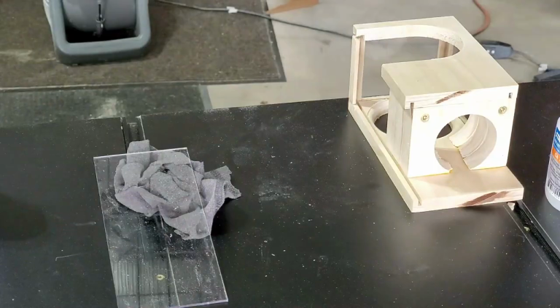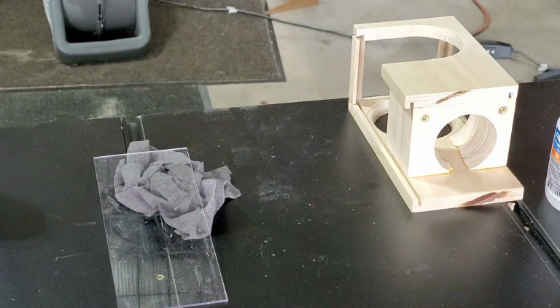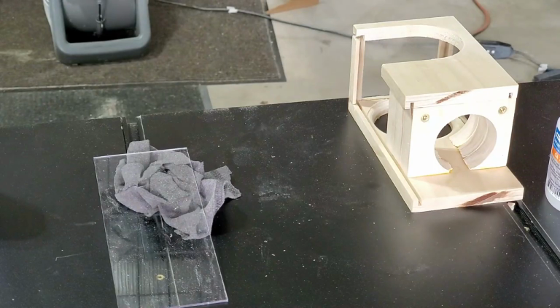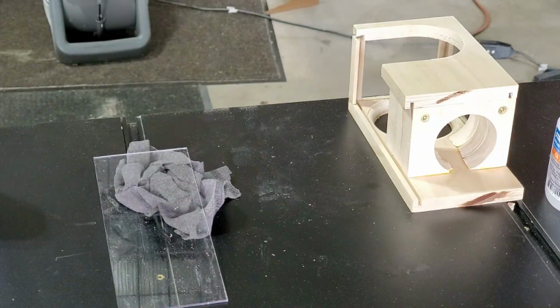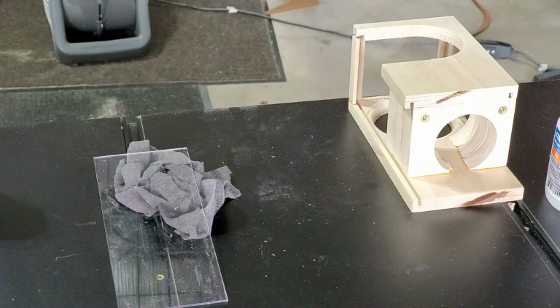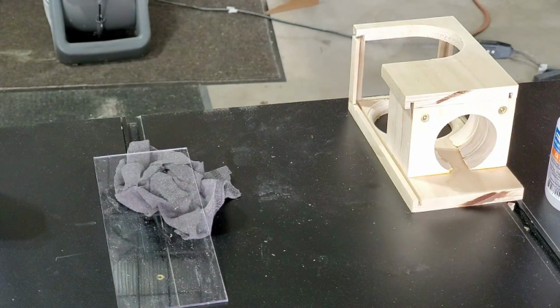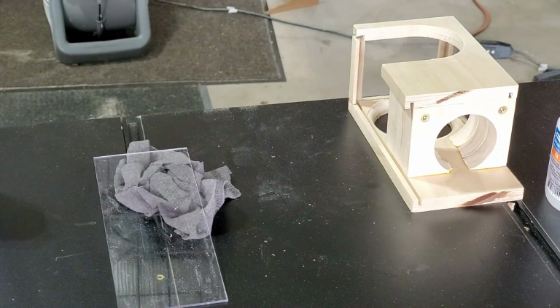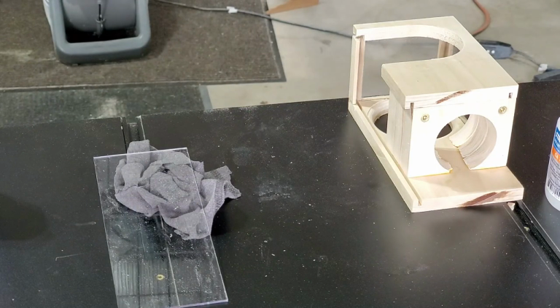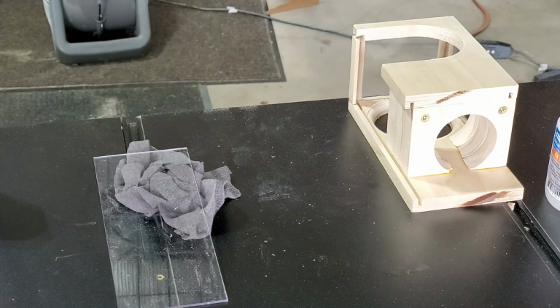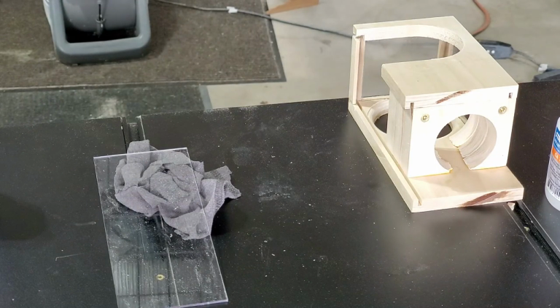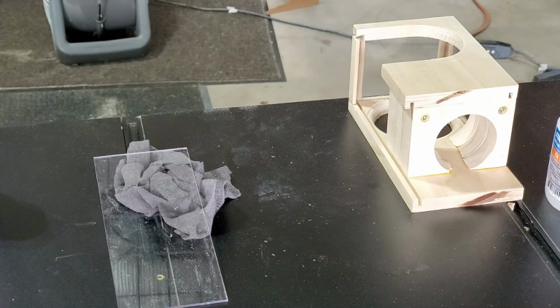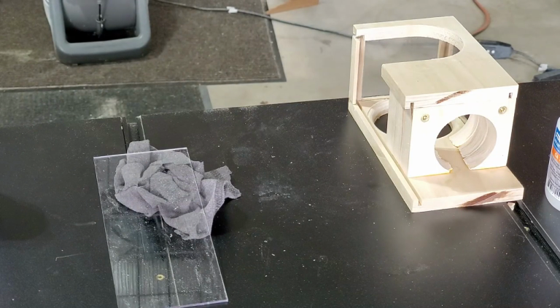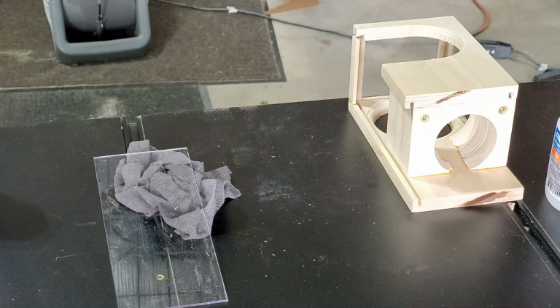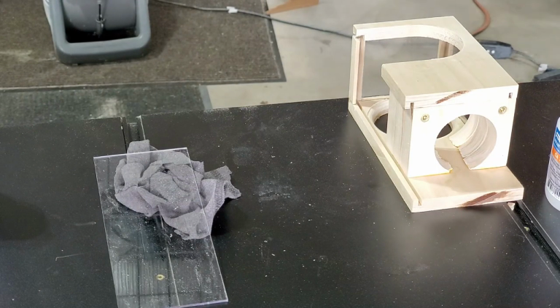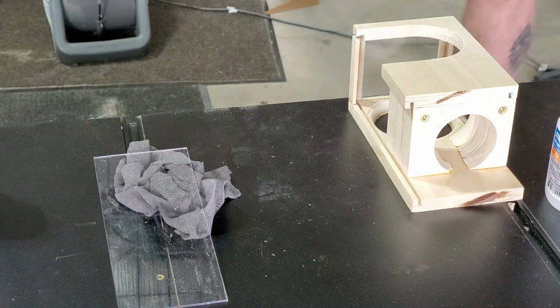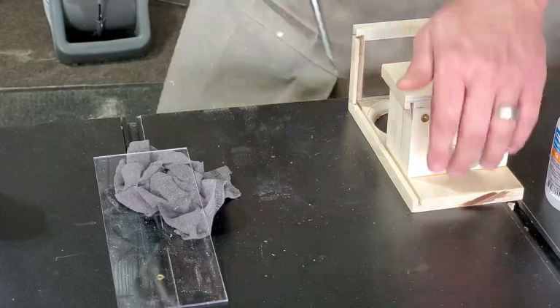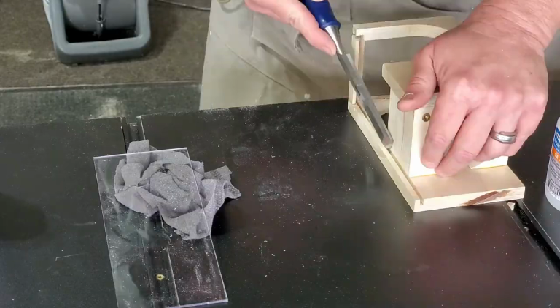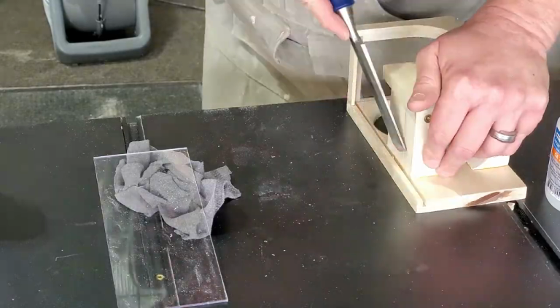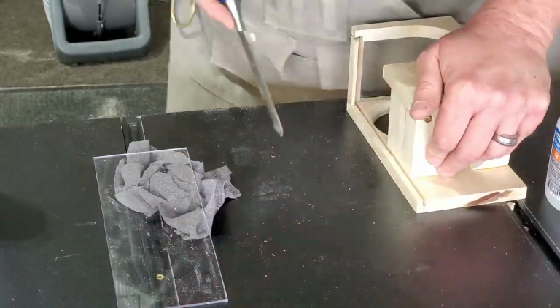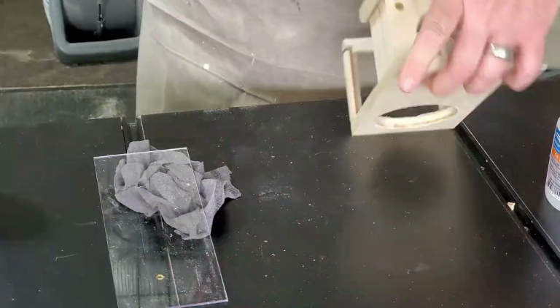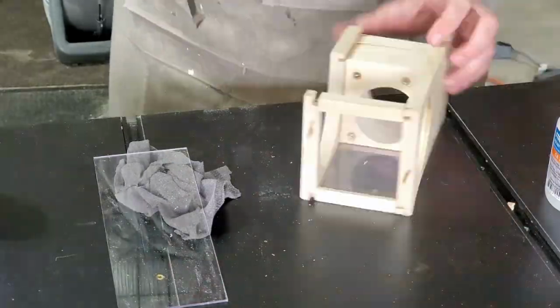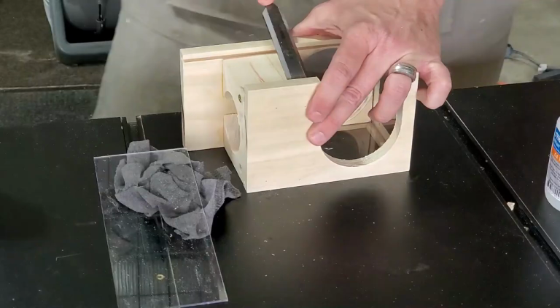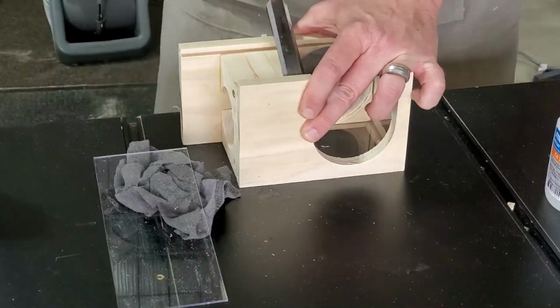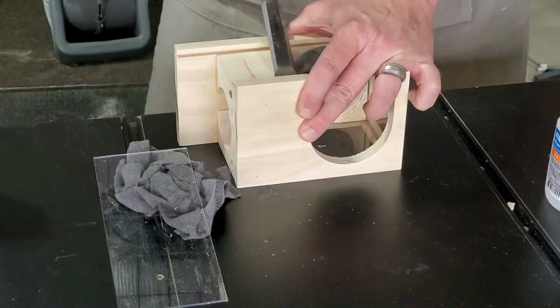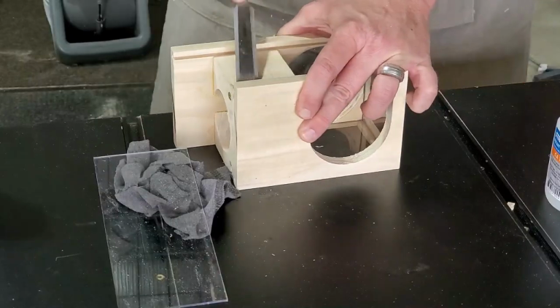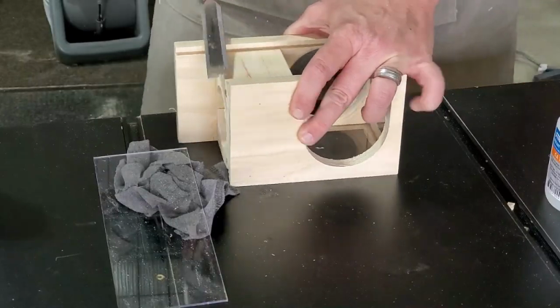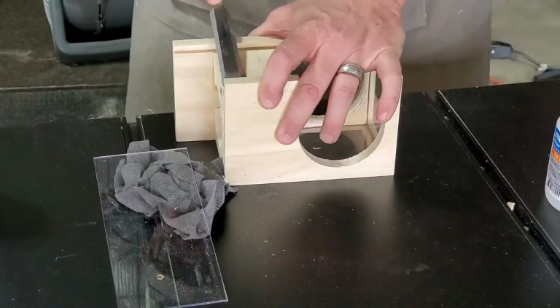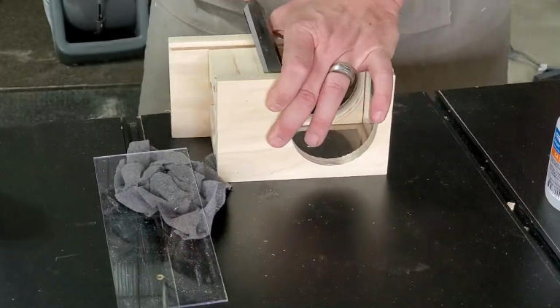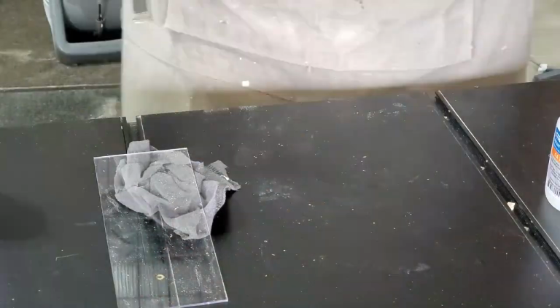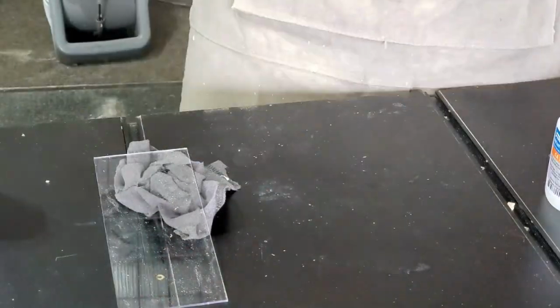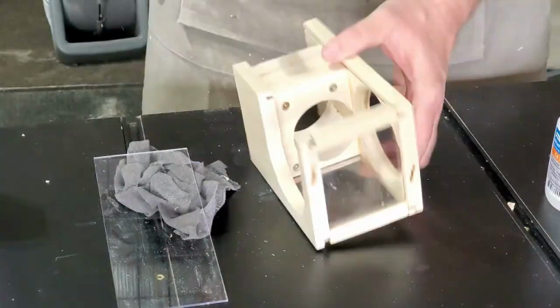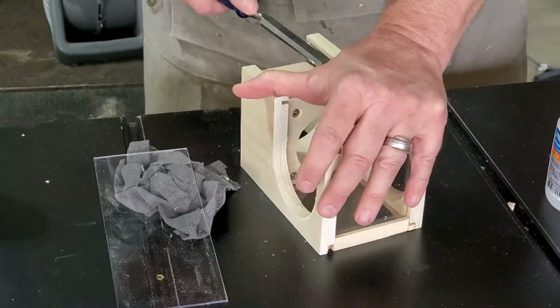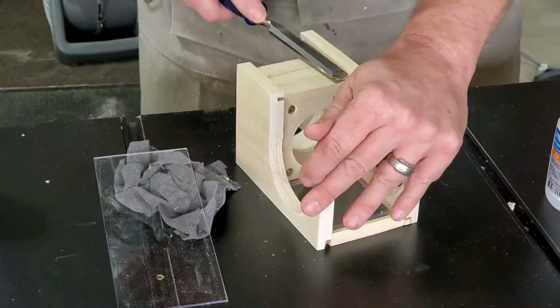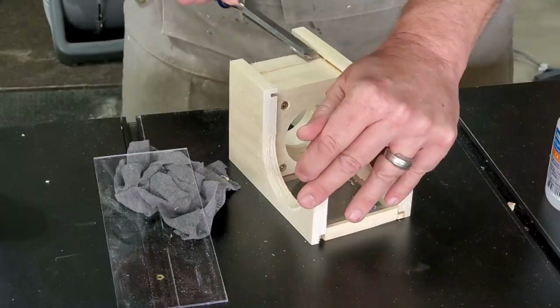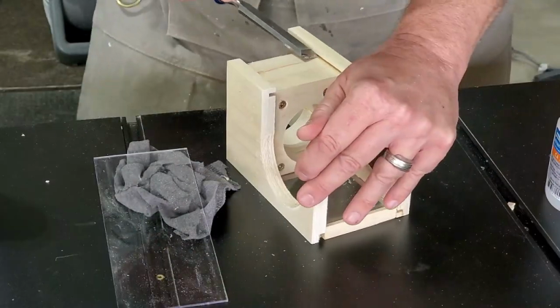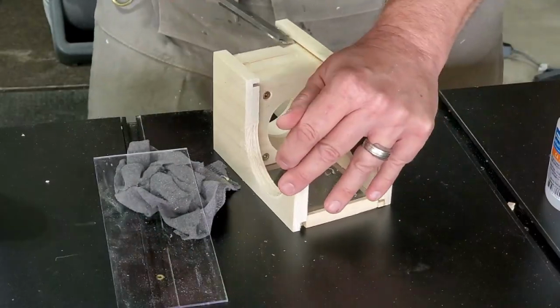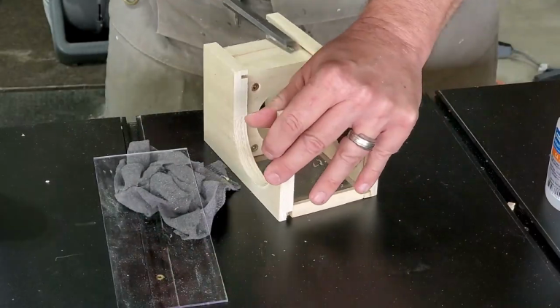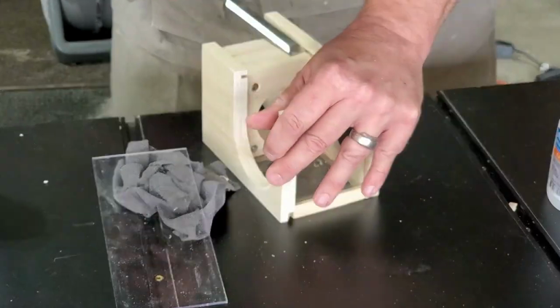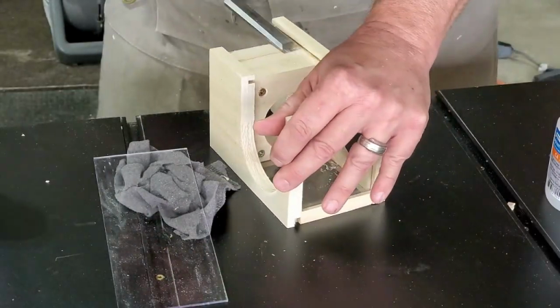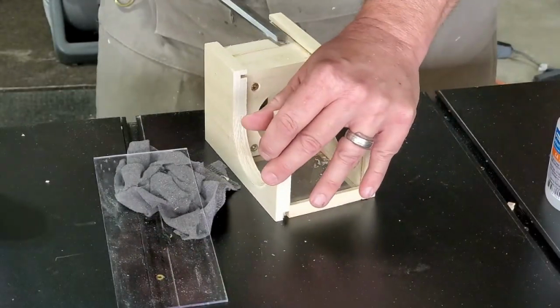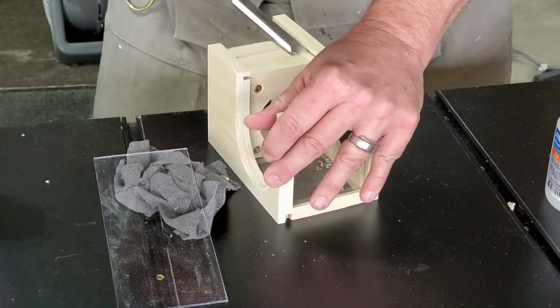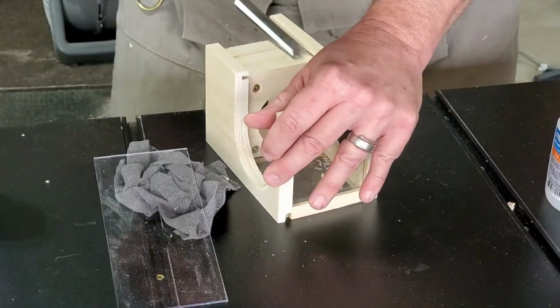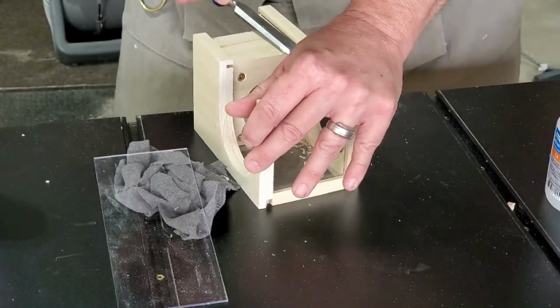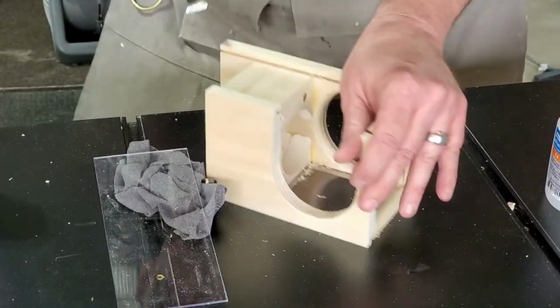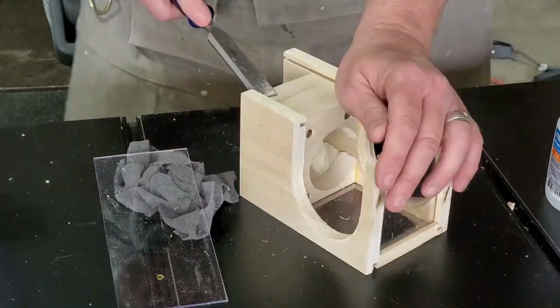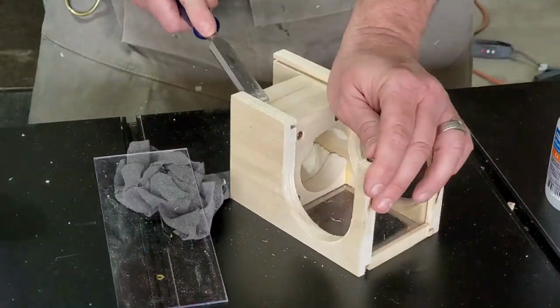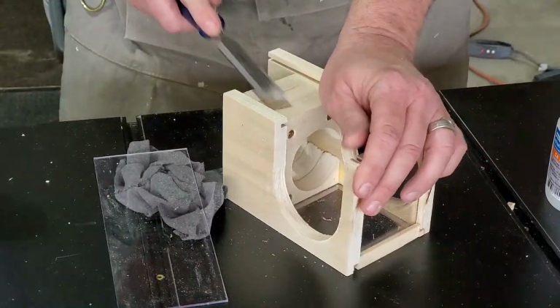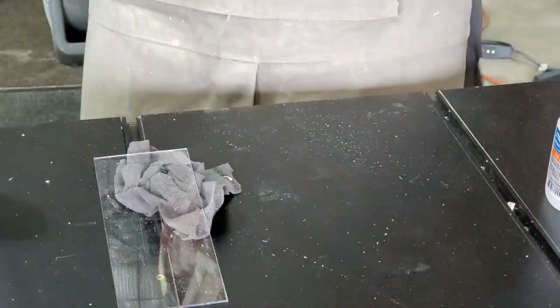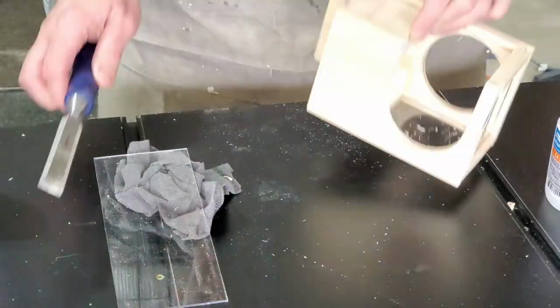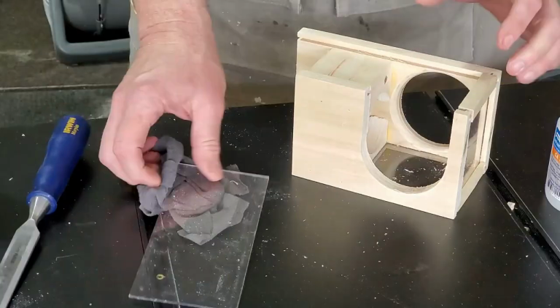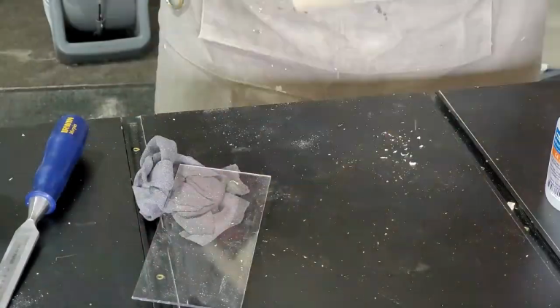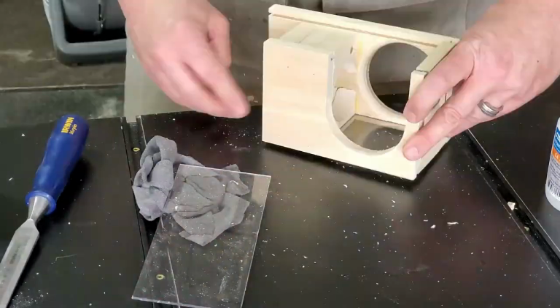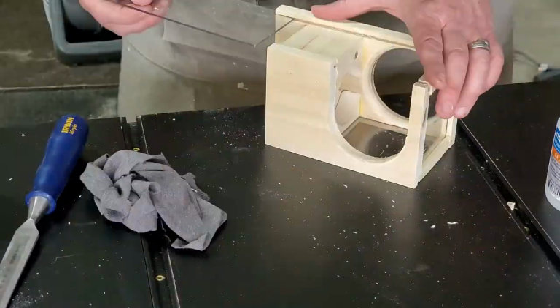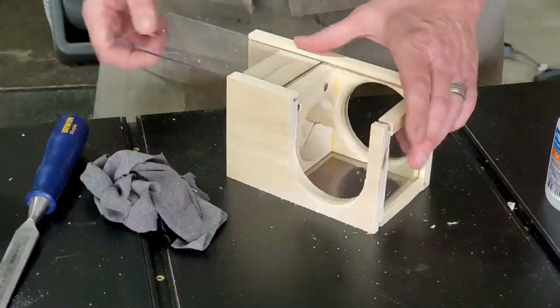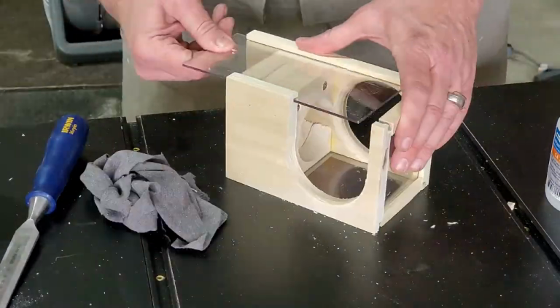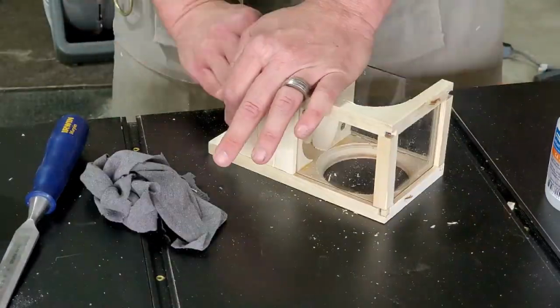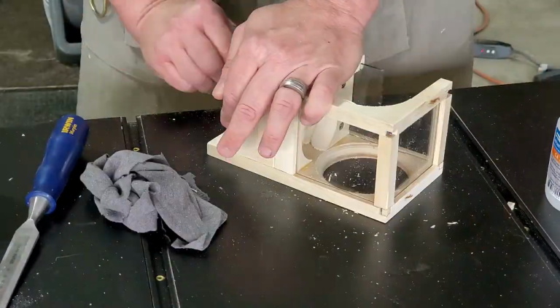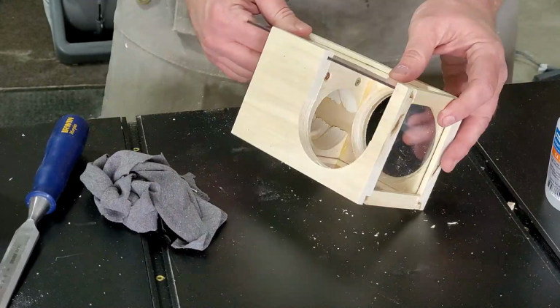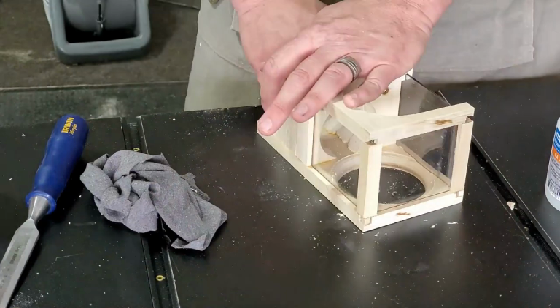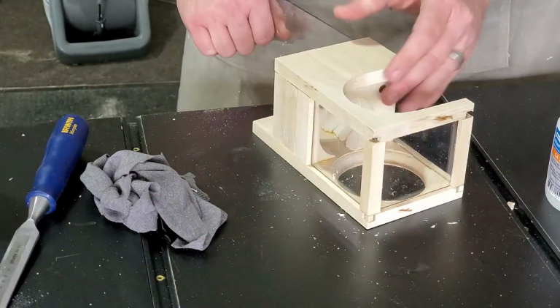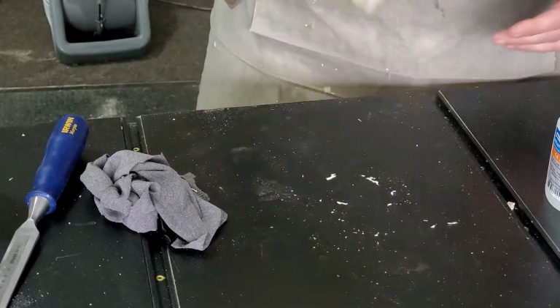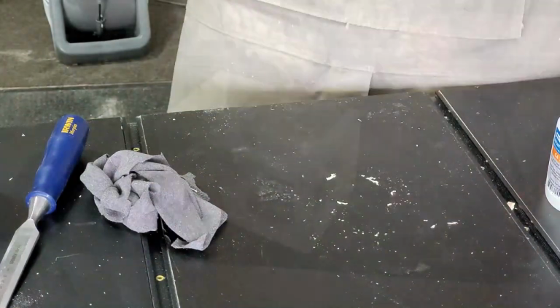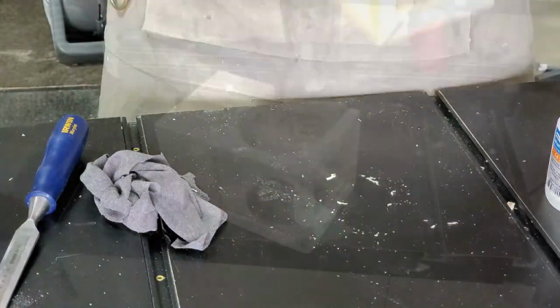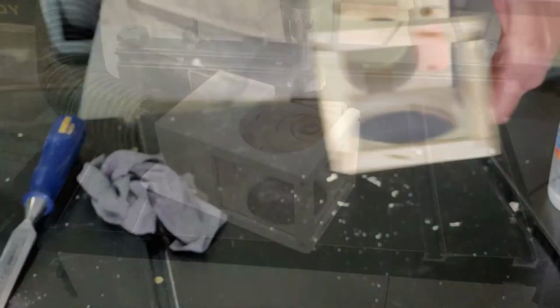On the back side, I'm cleaning up the slot with a chisel because this piece has plexiglass that slides in and out, so I need to make sure it's nice and clean.